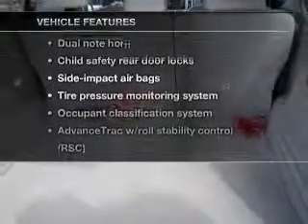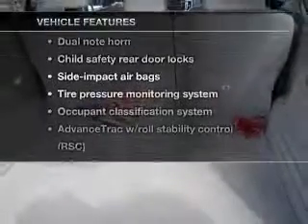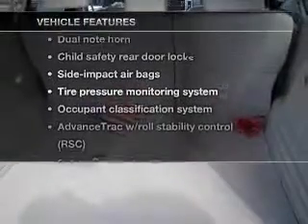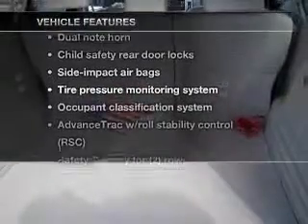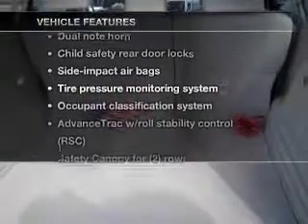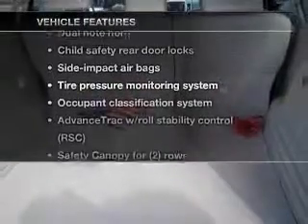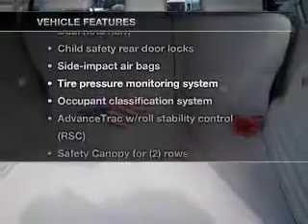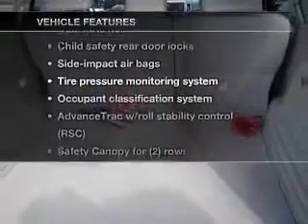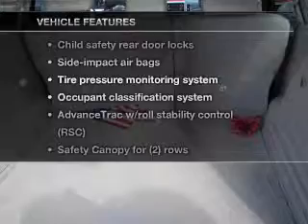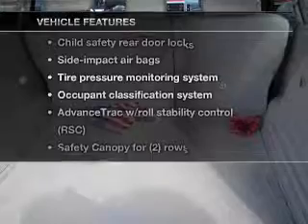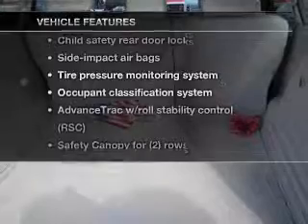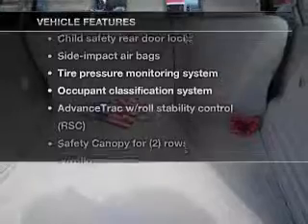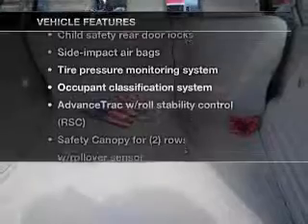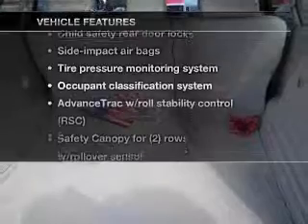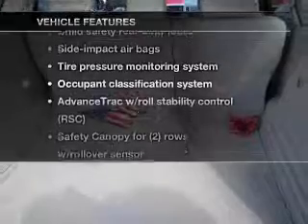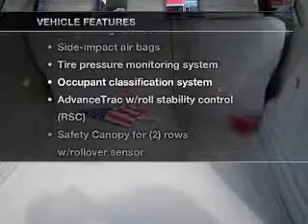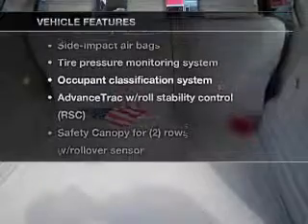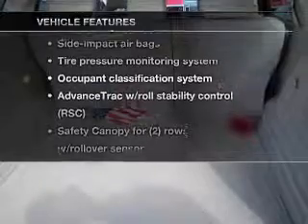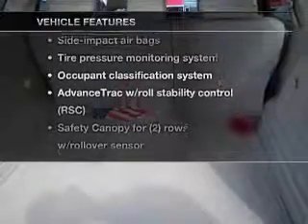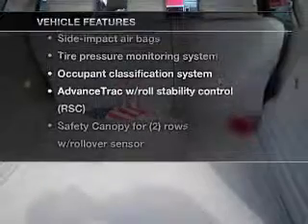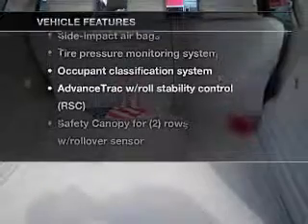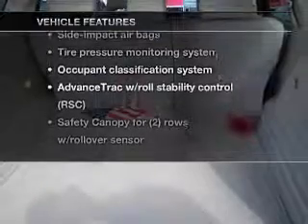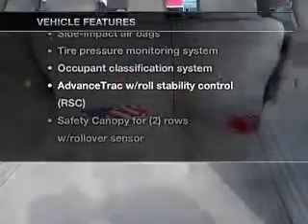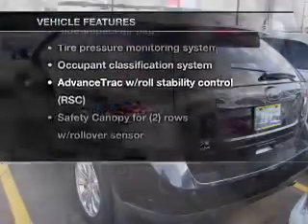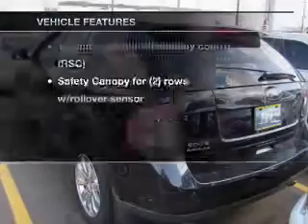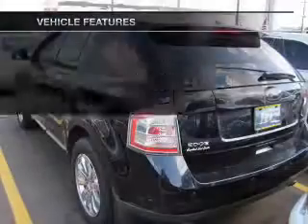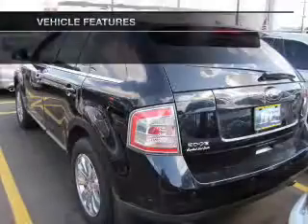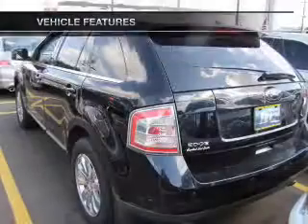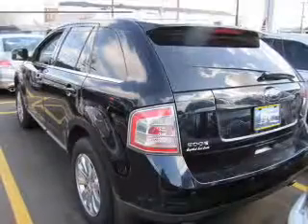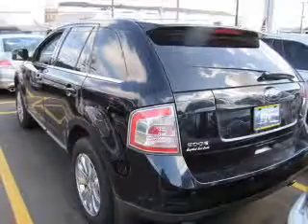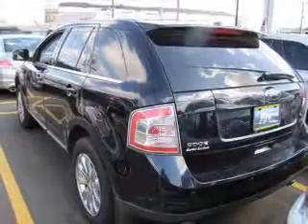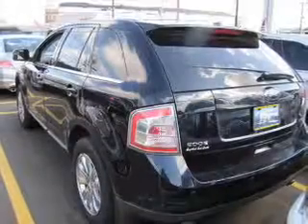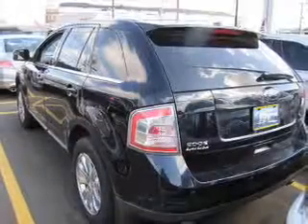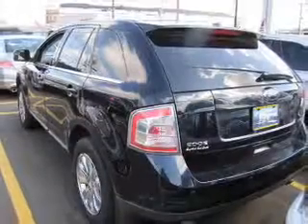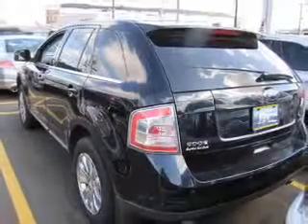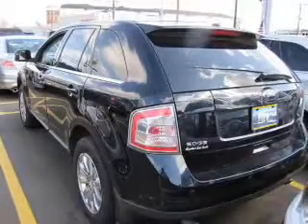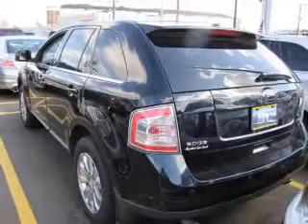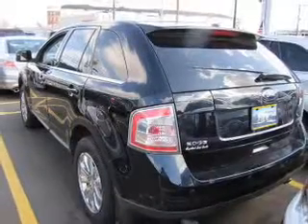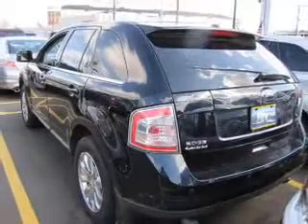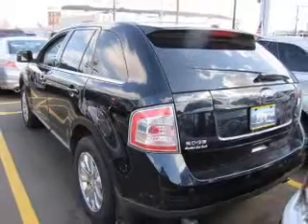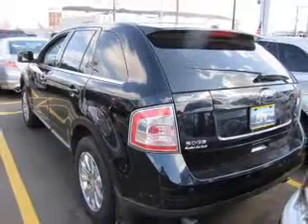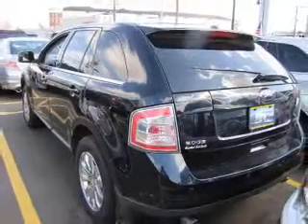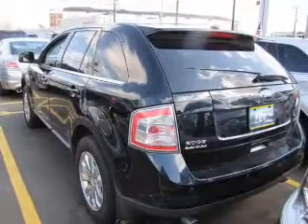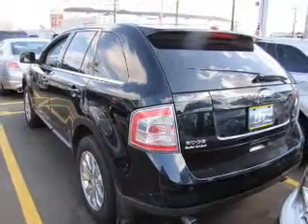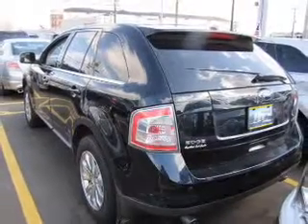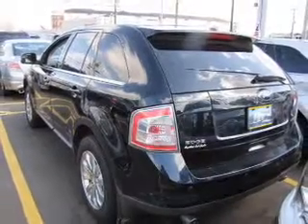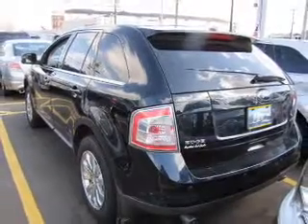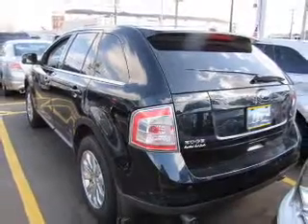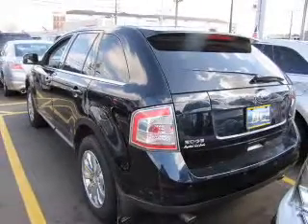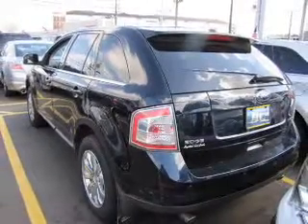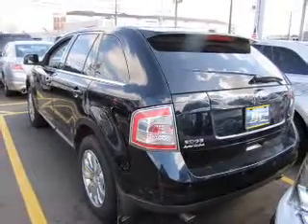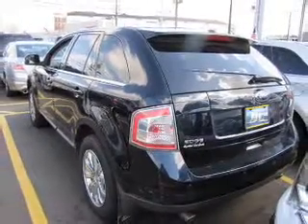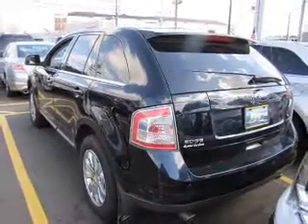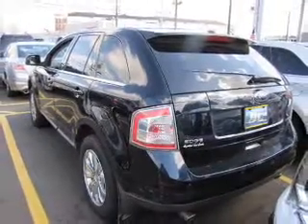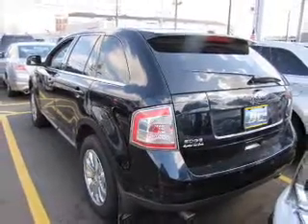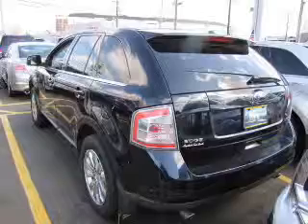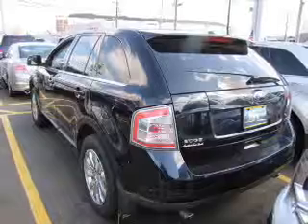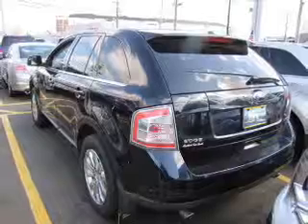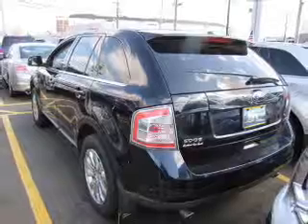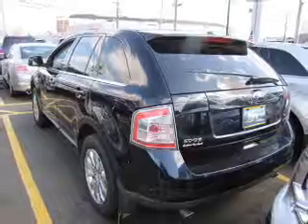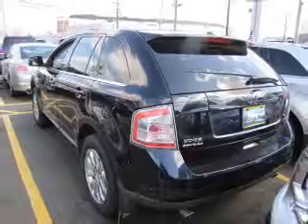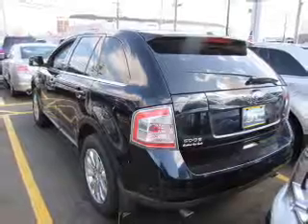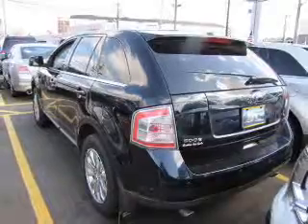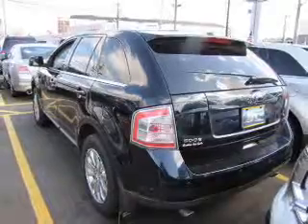With these notable features, you won't want to miss out on the opportunity to own this amazing ride. Power door locks. Power windows. Cruise control. Power steering.